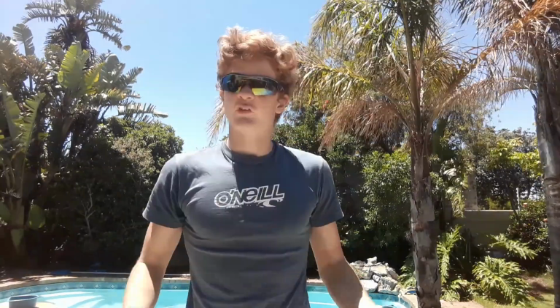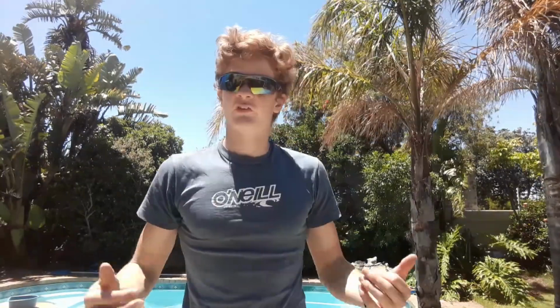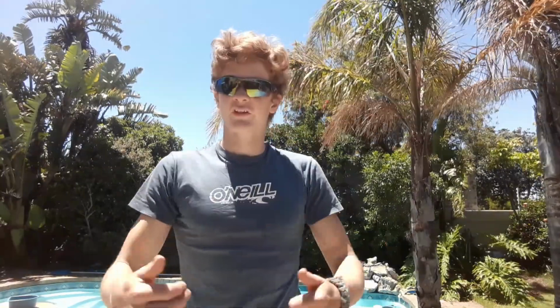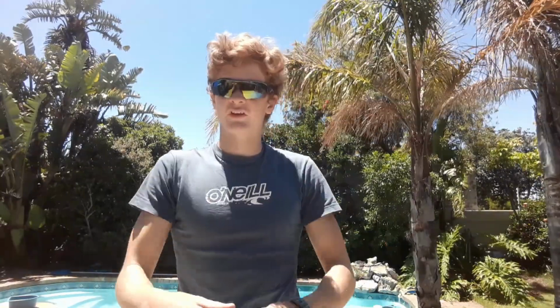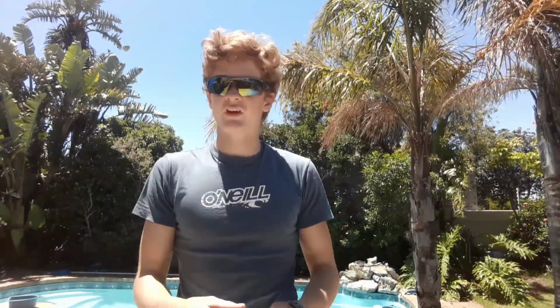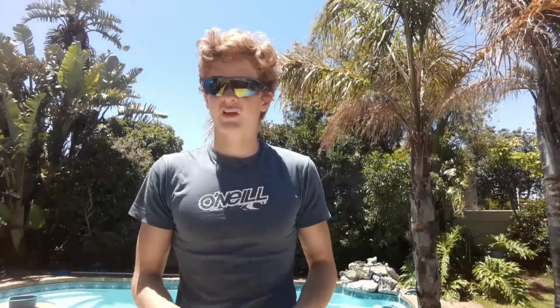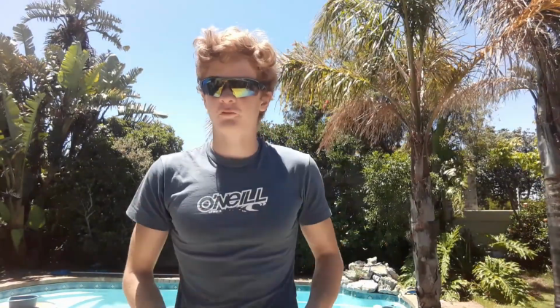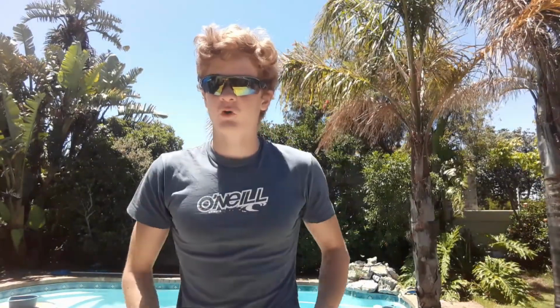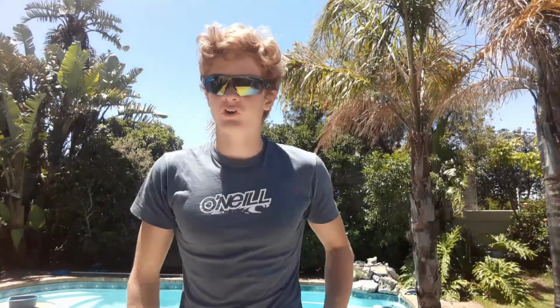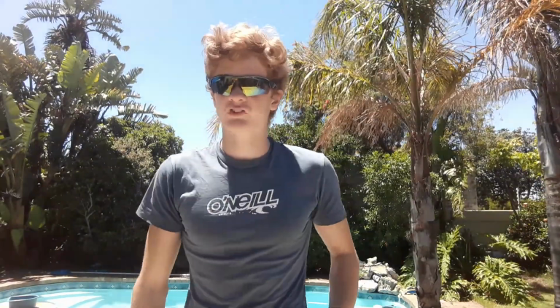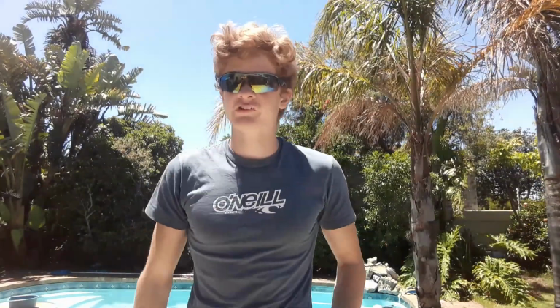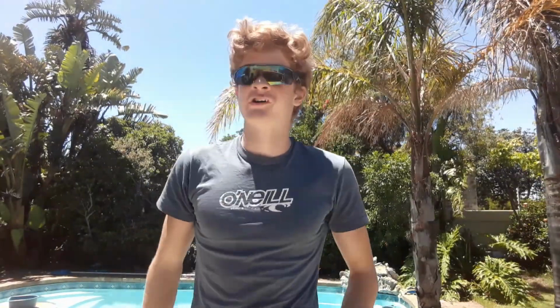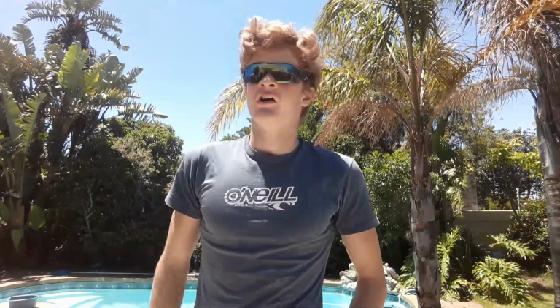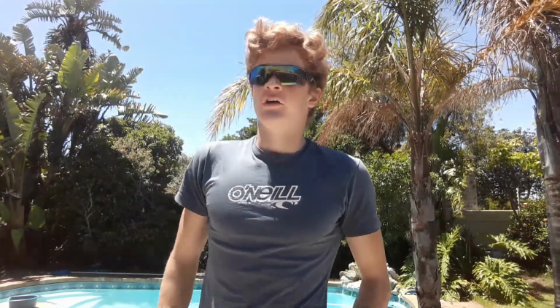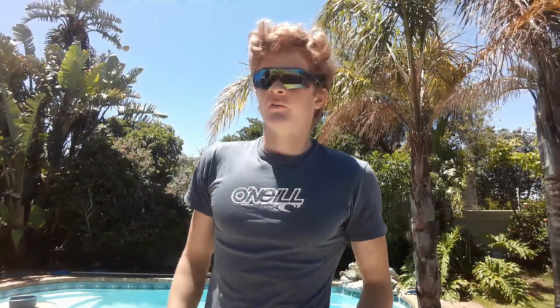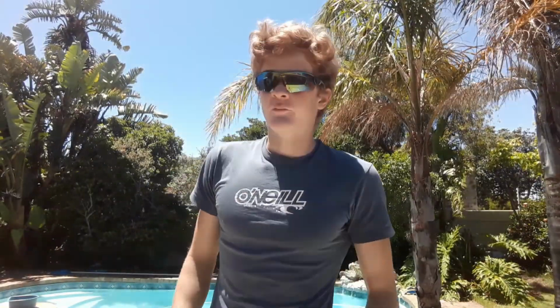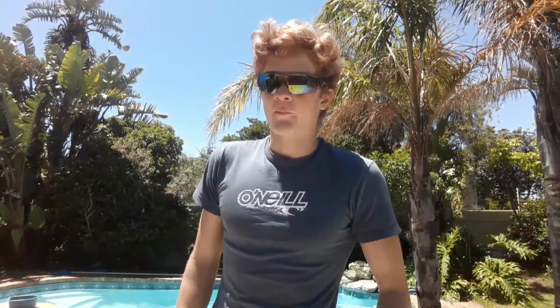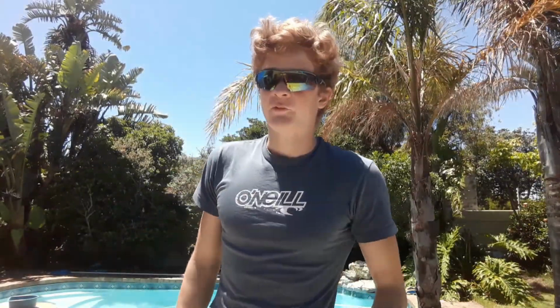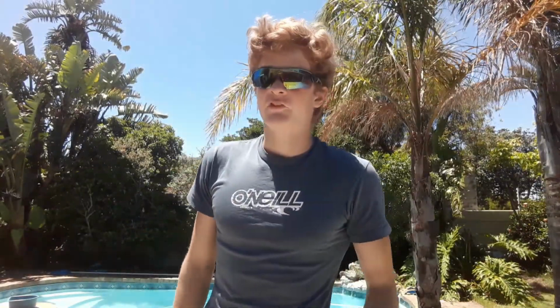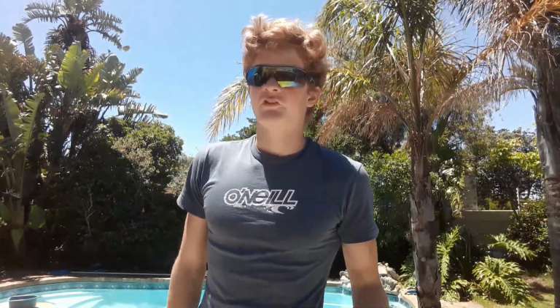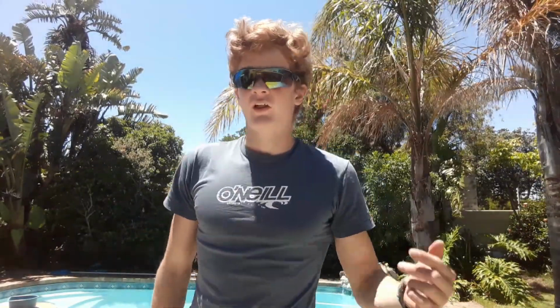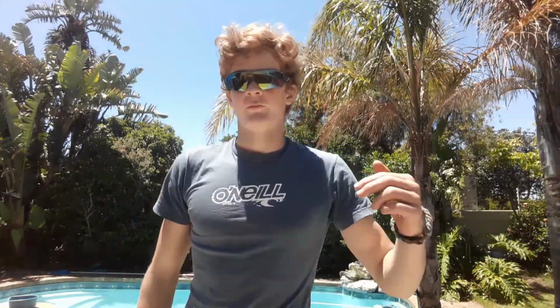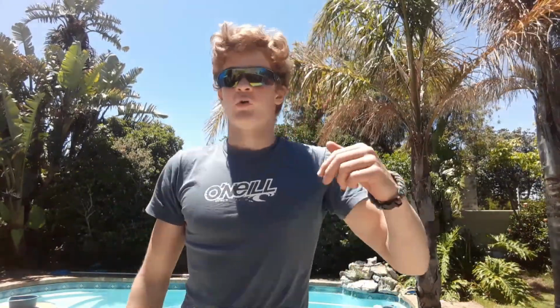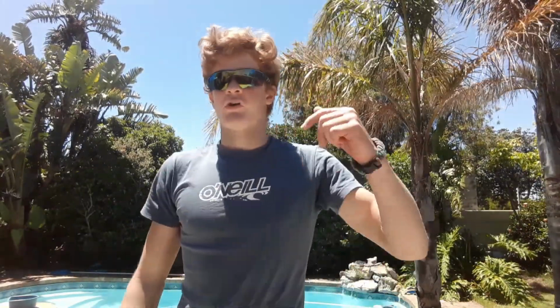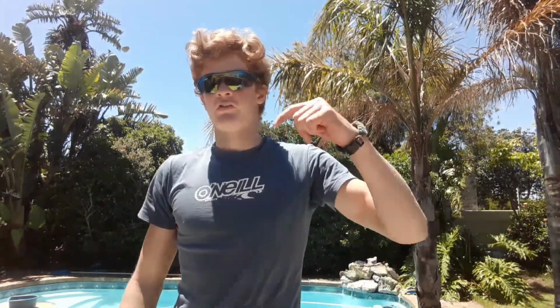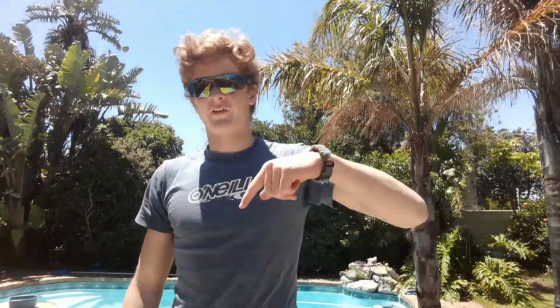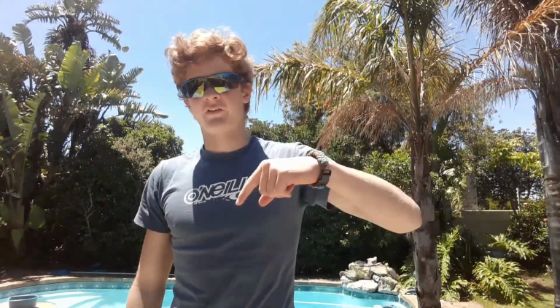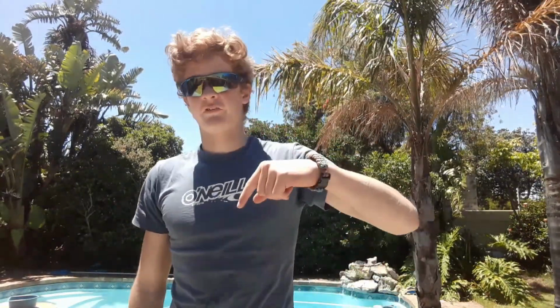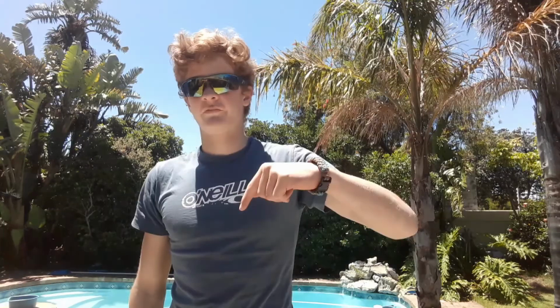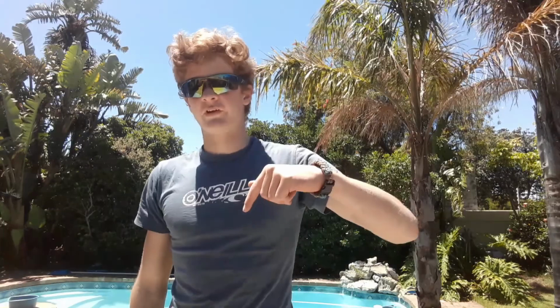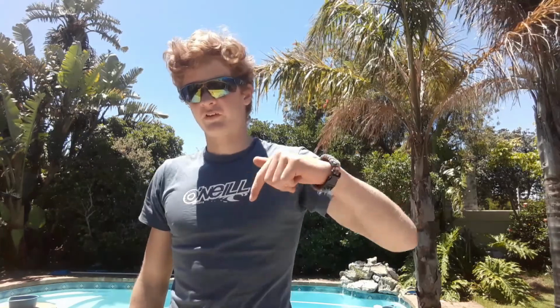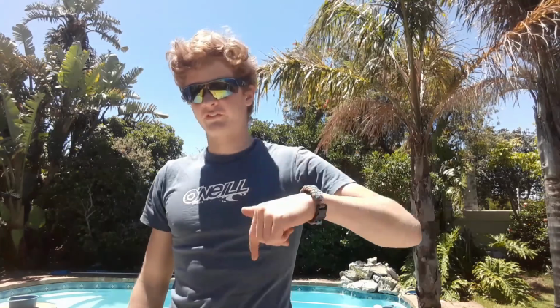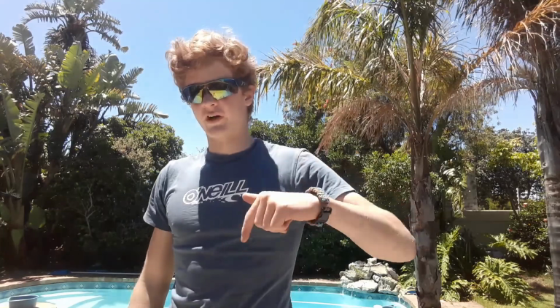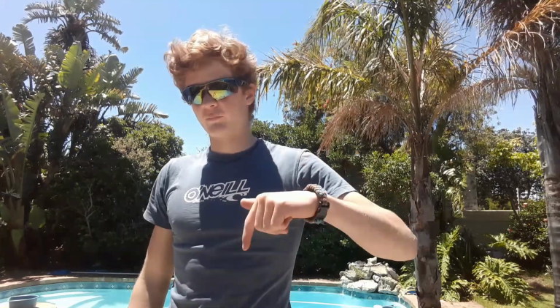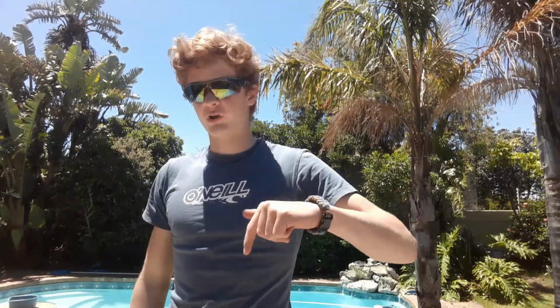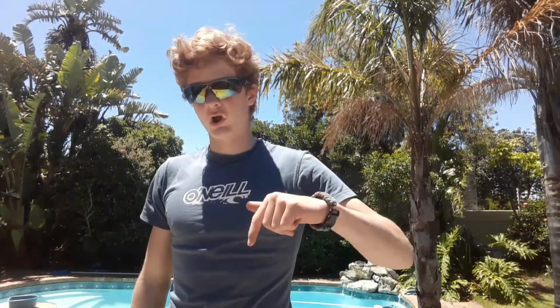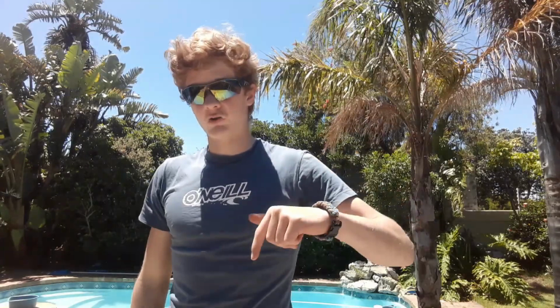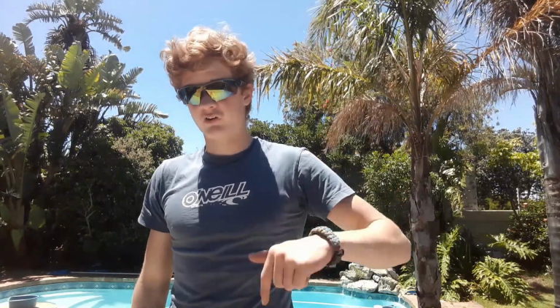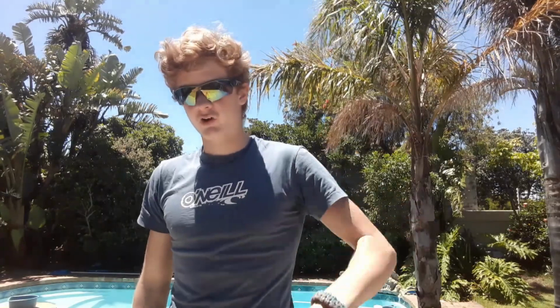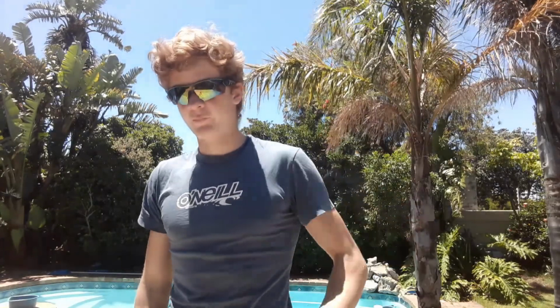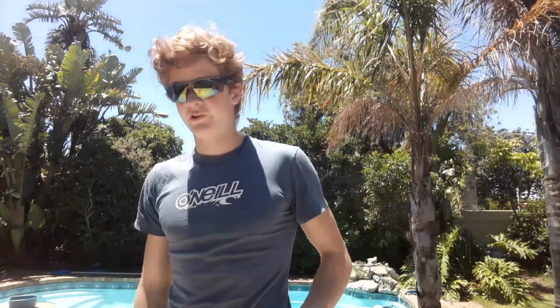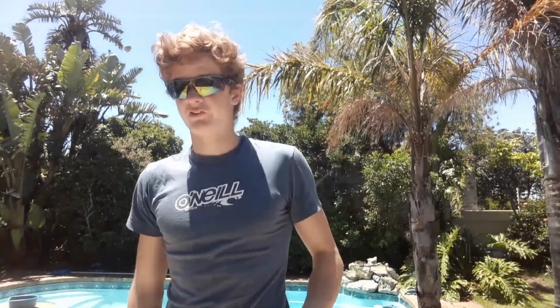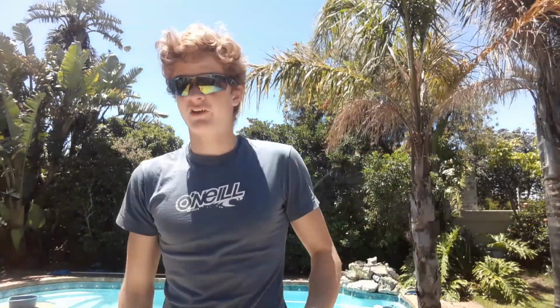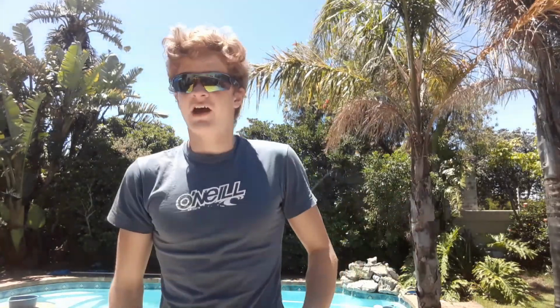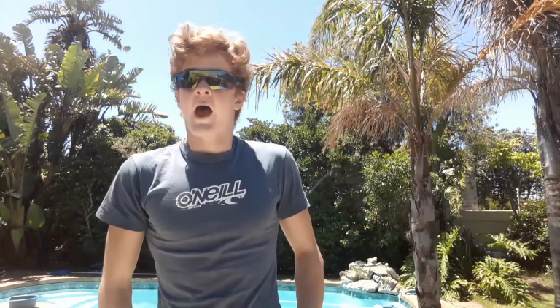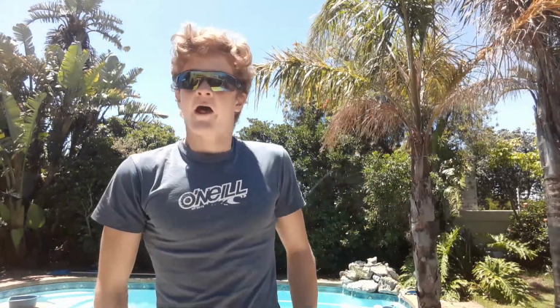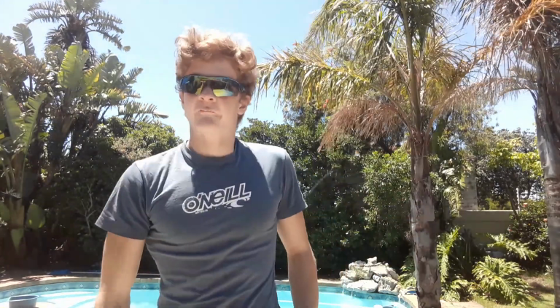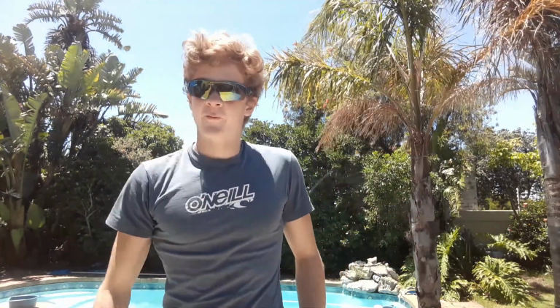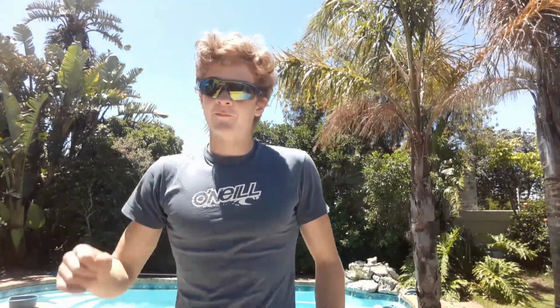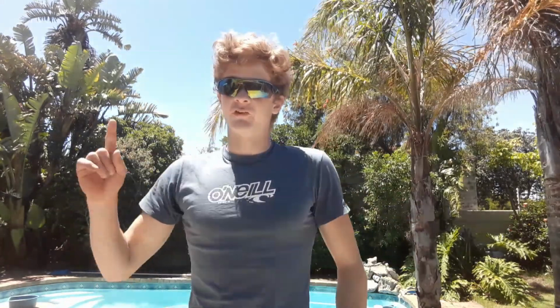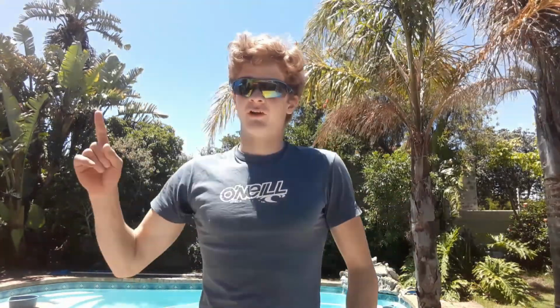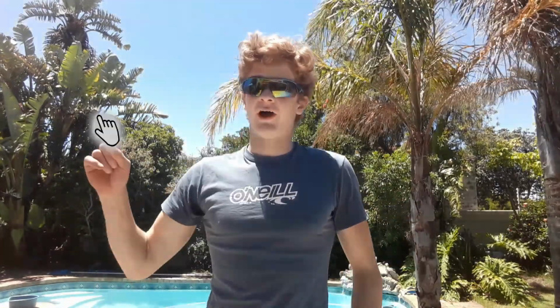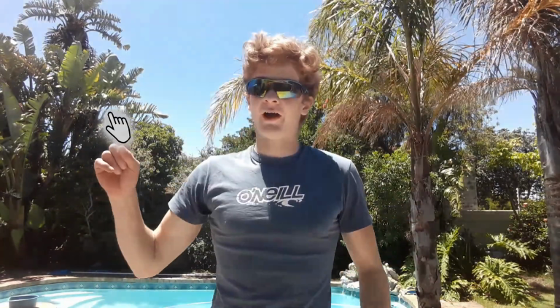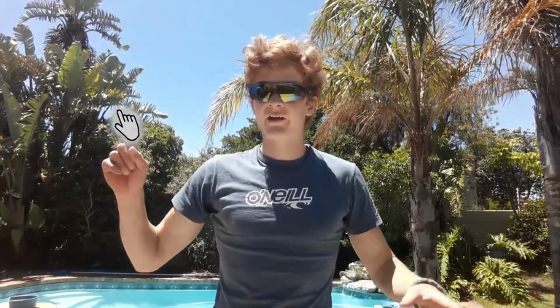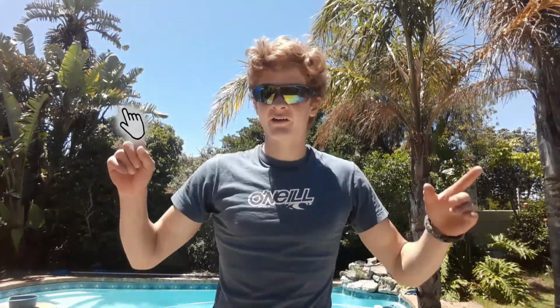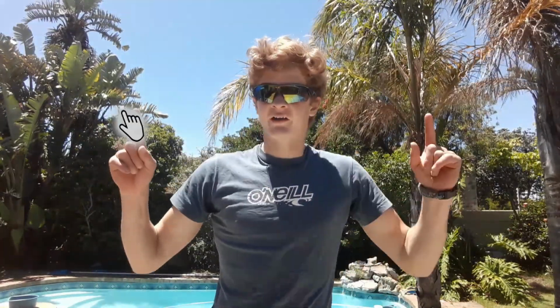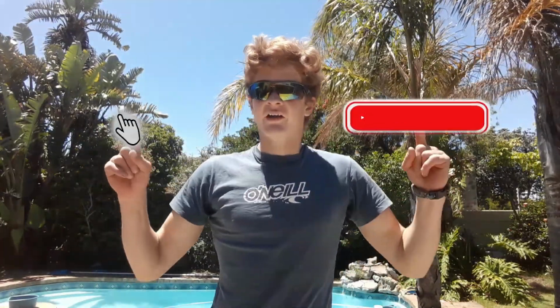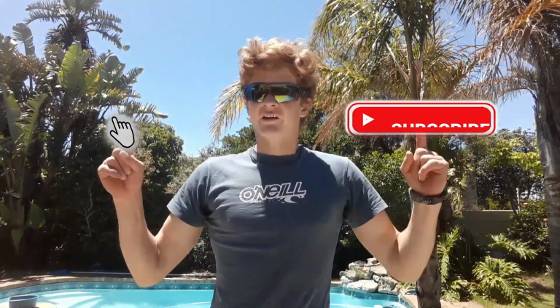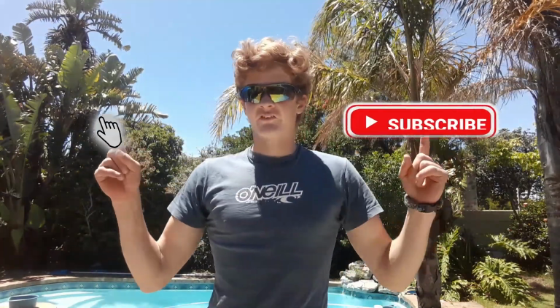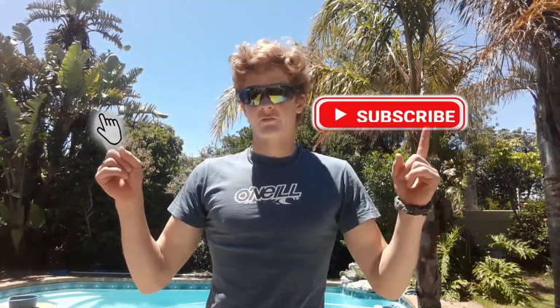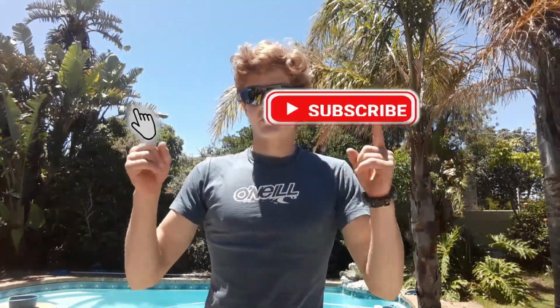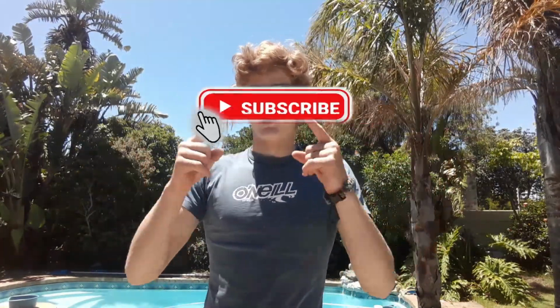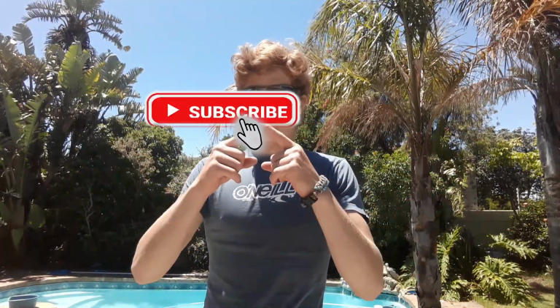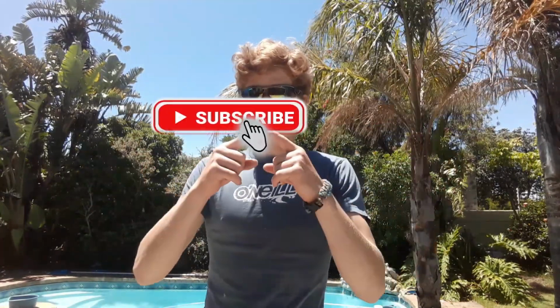Thank you guys for watching. Remember to tell me what you think of this video down in the comments, and remember to like the video.